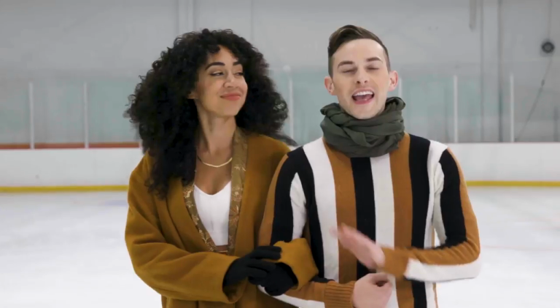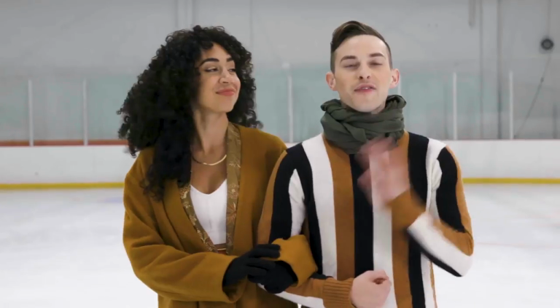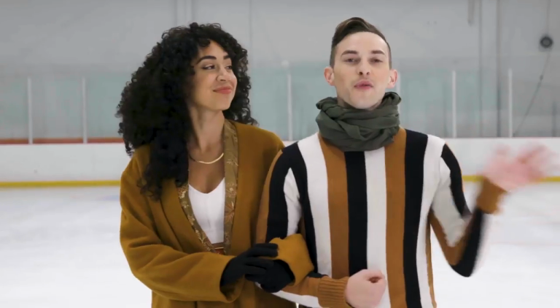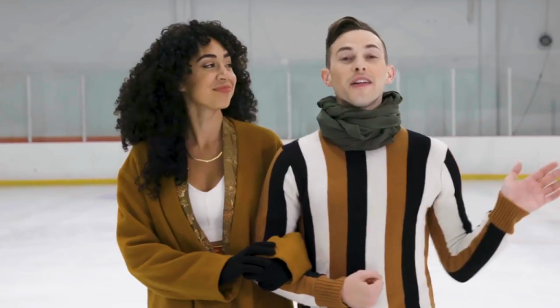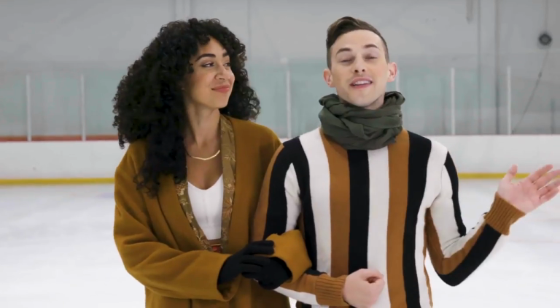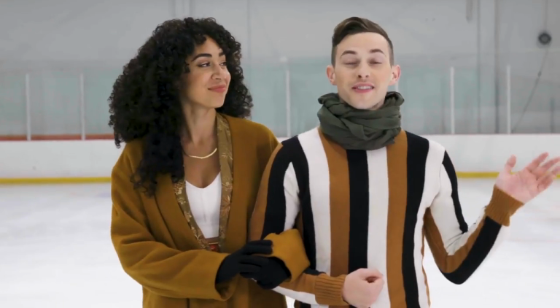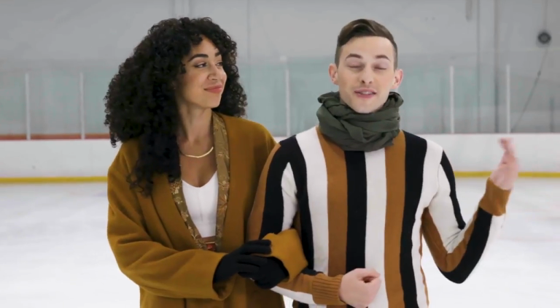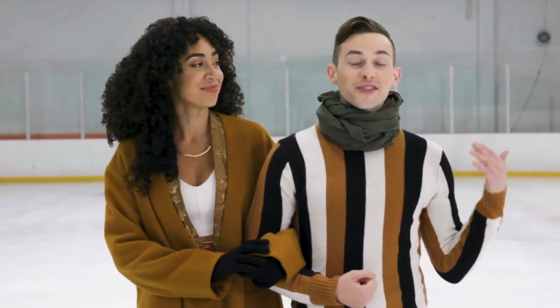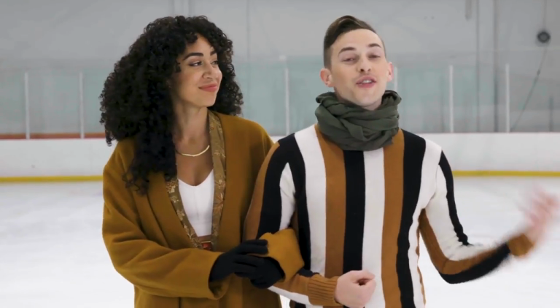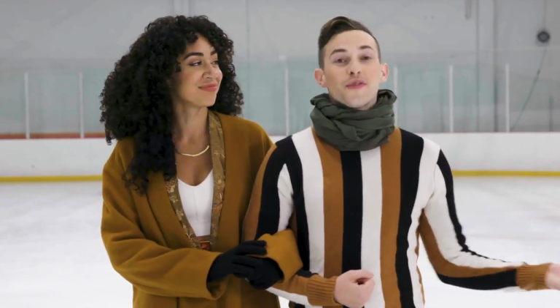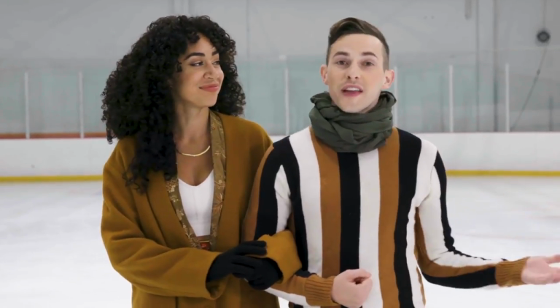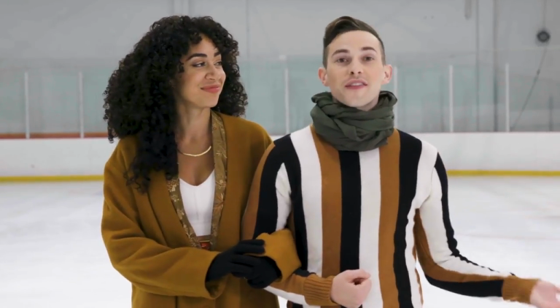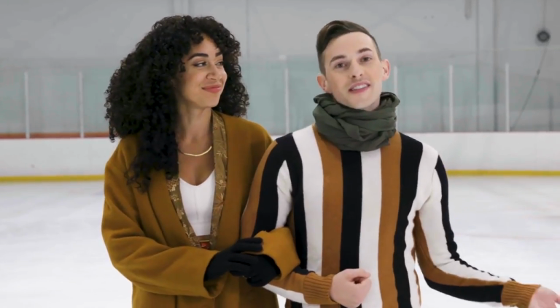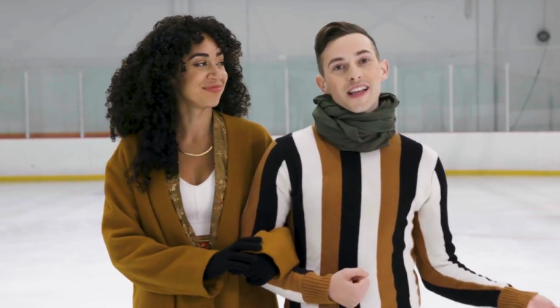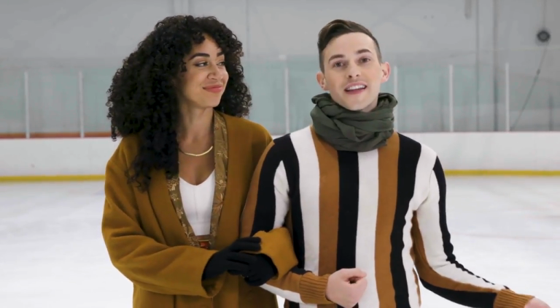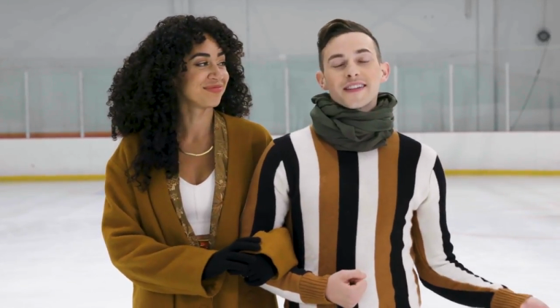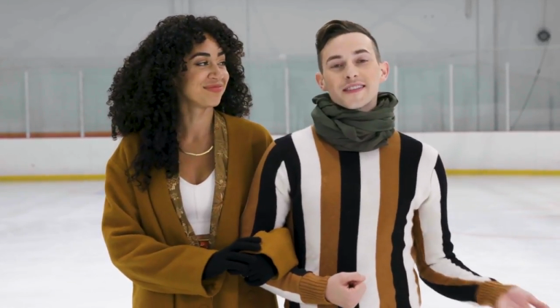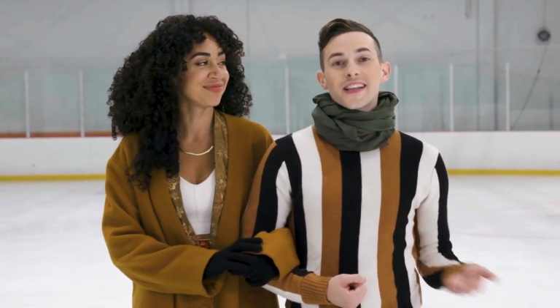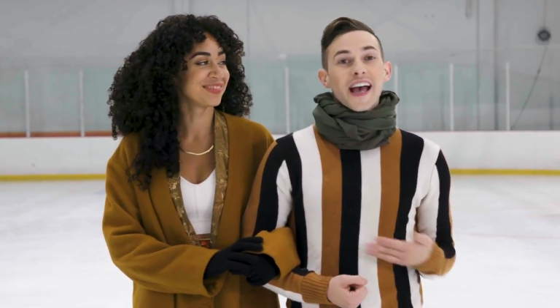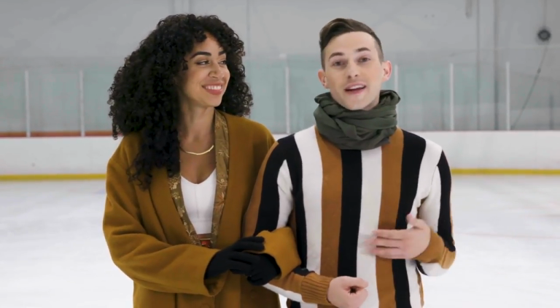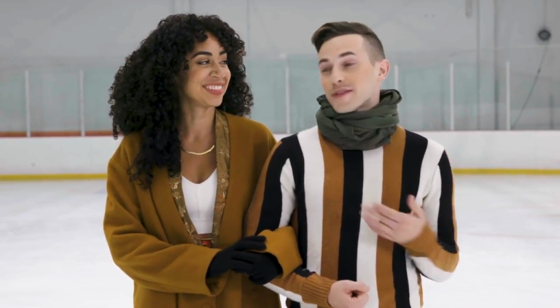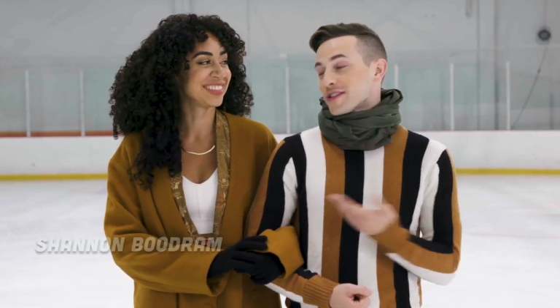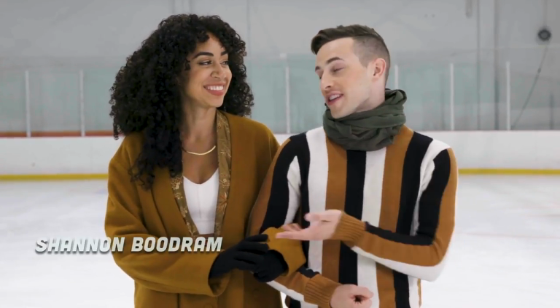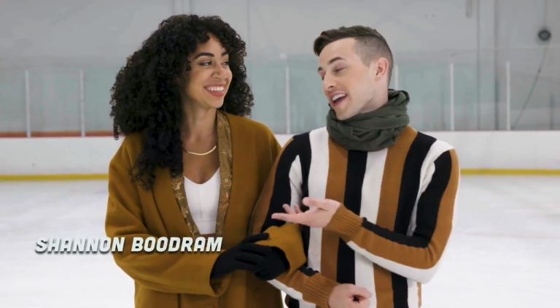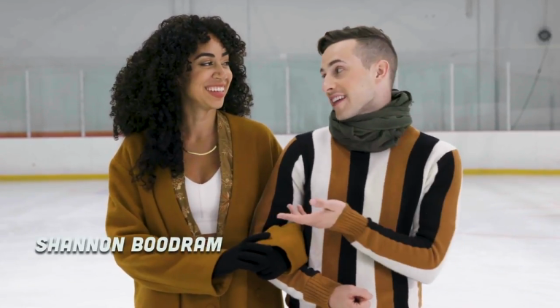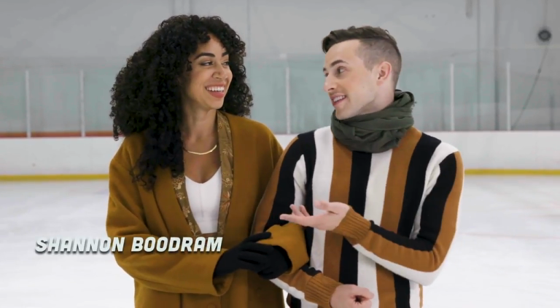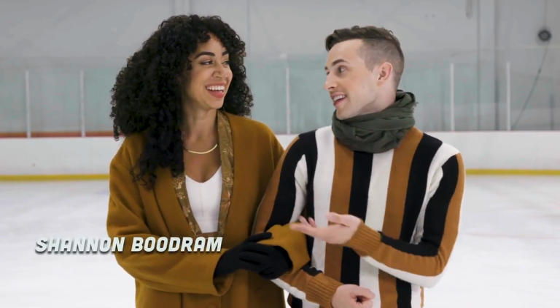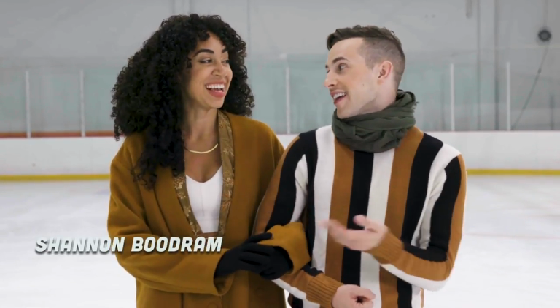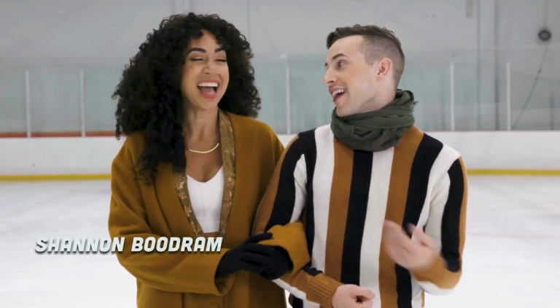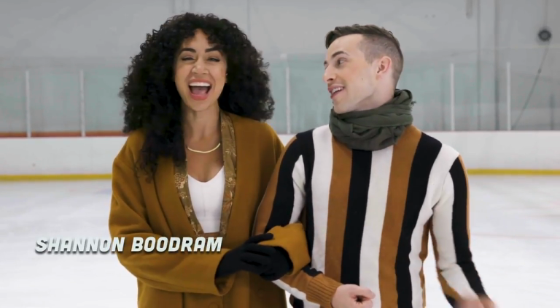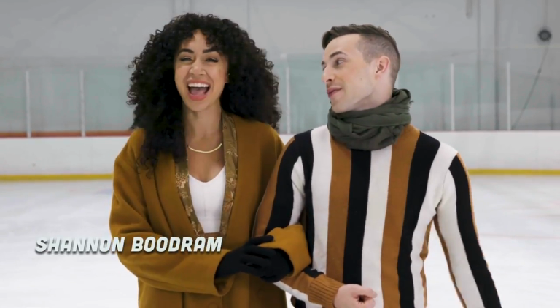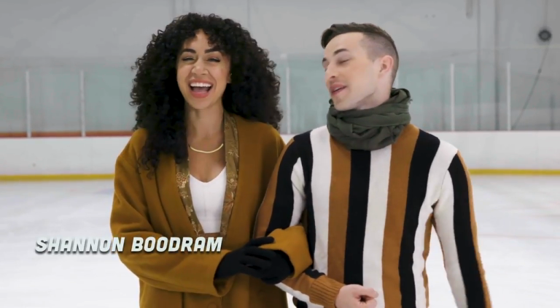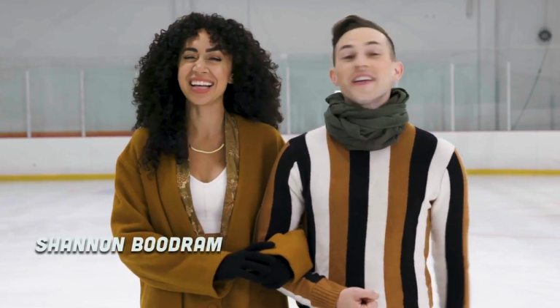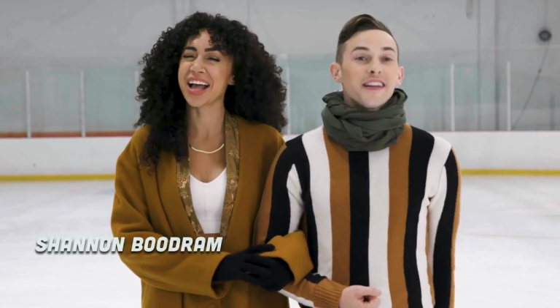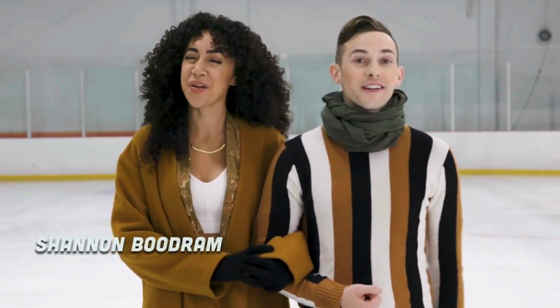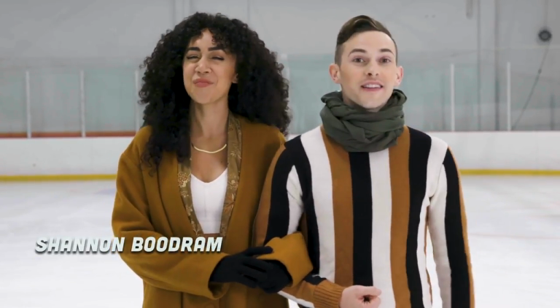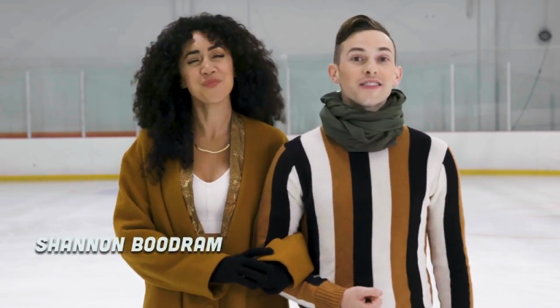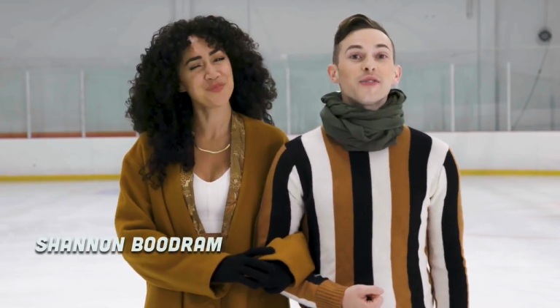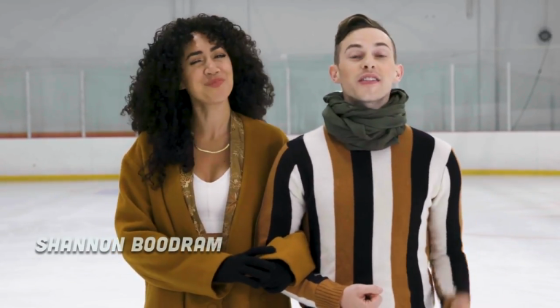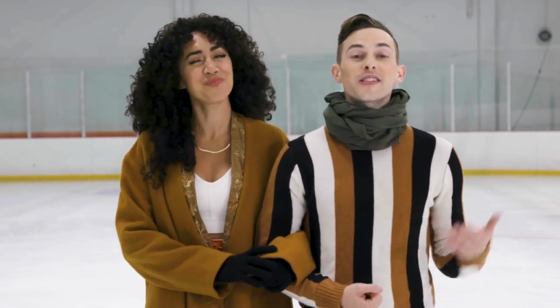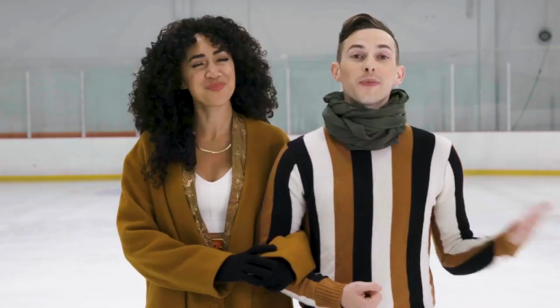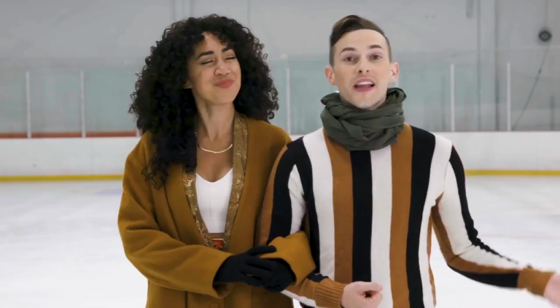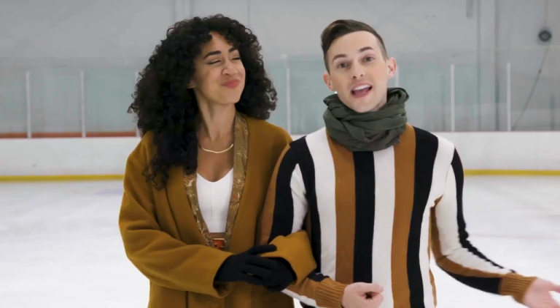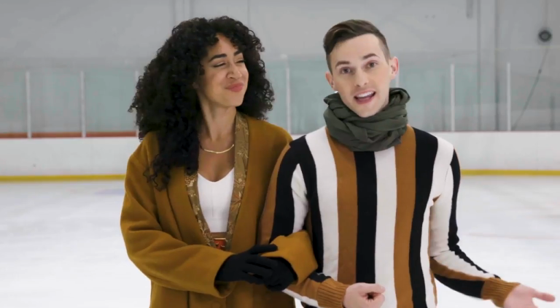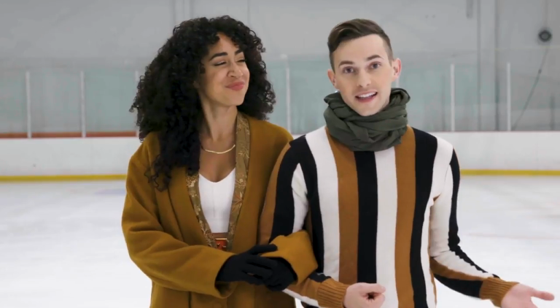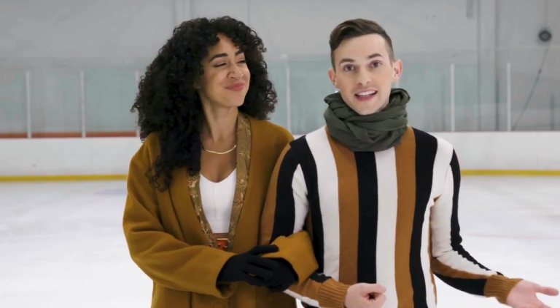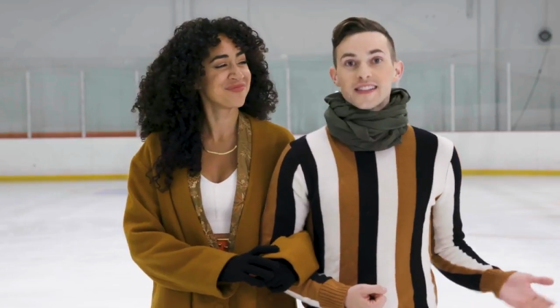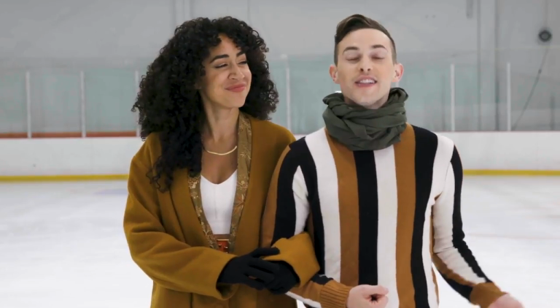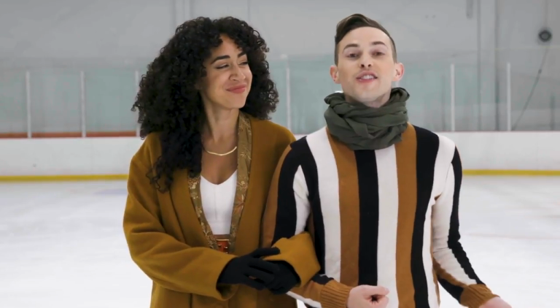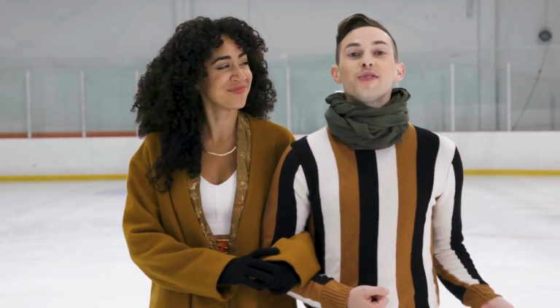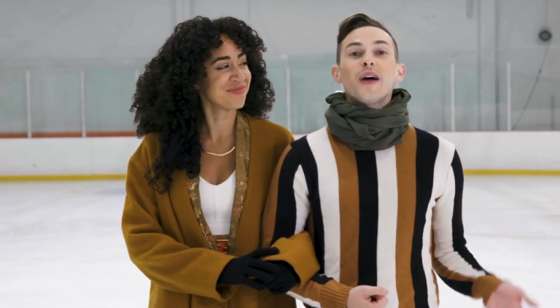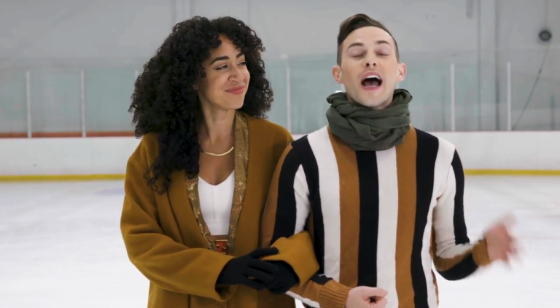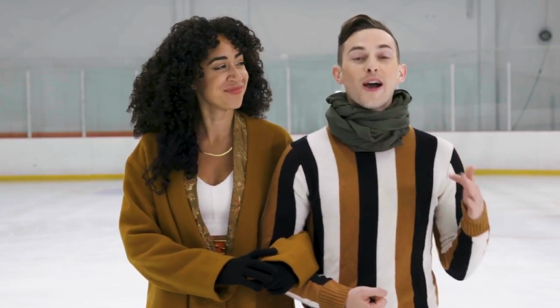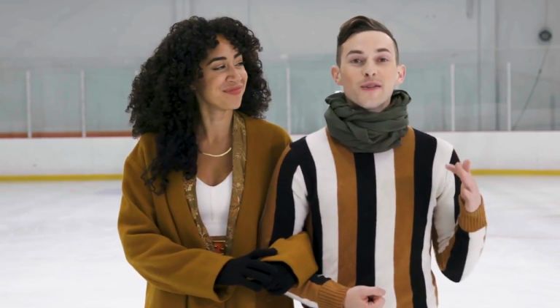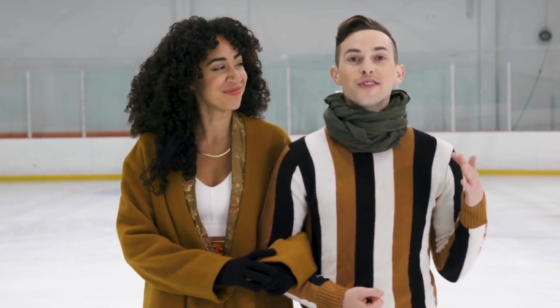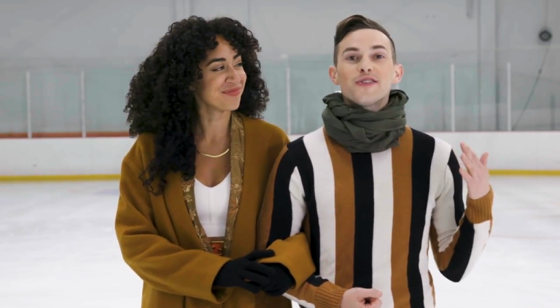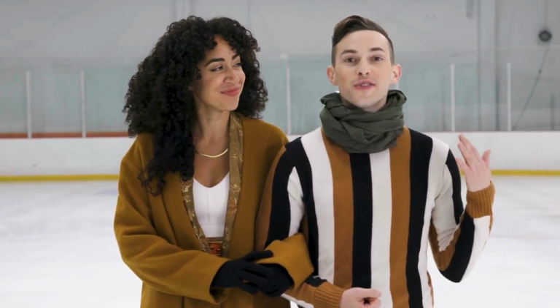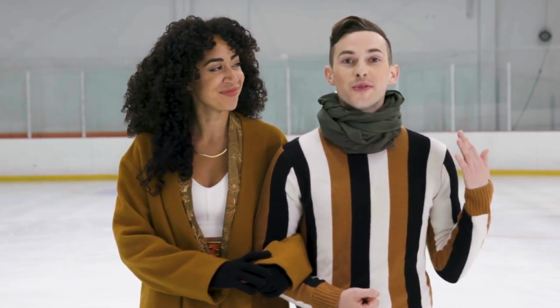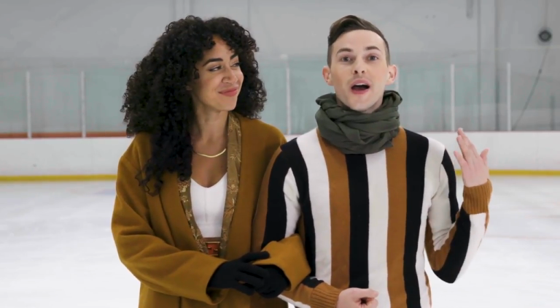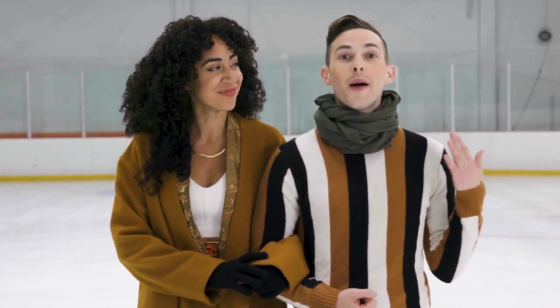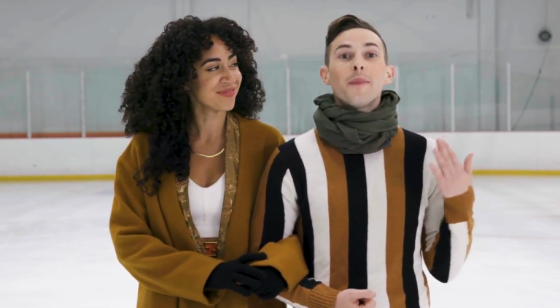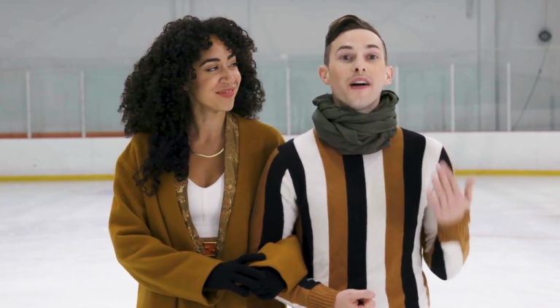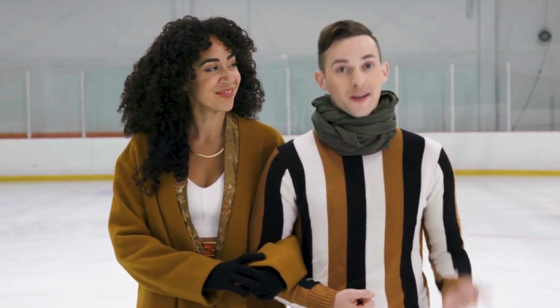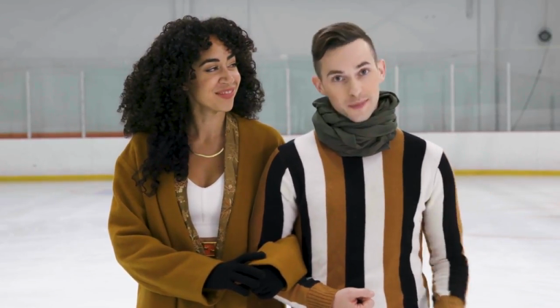Hey everyone, it's your two favorite skaters, Adam and Shan, and we're here to explain and teach you how to do a pump.